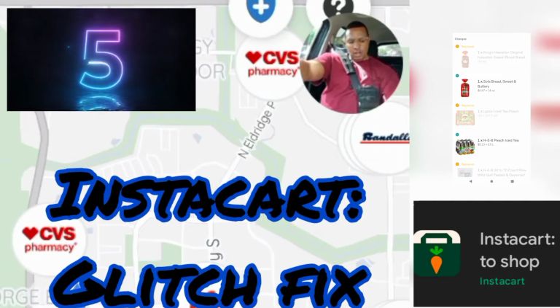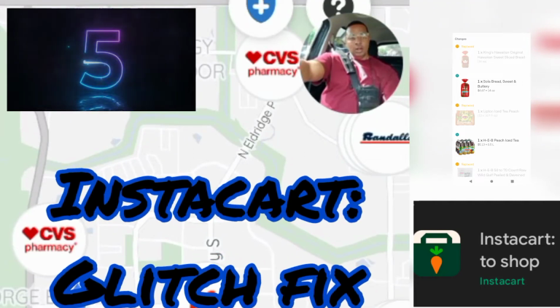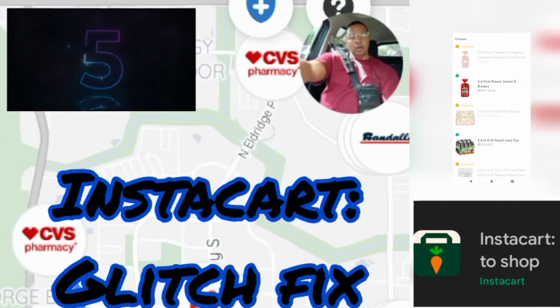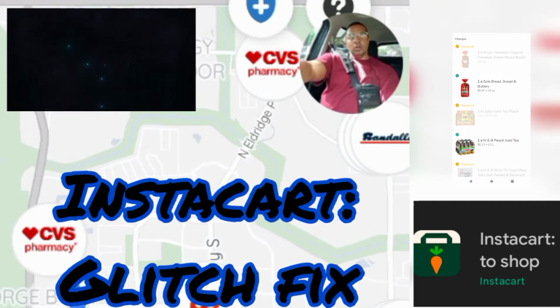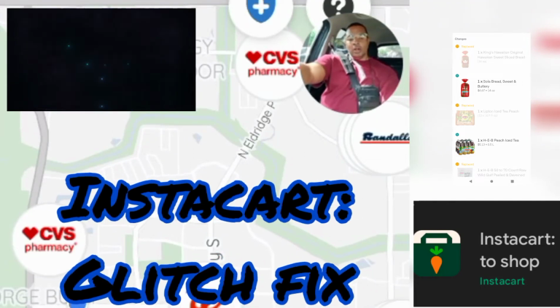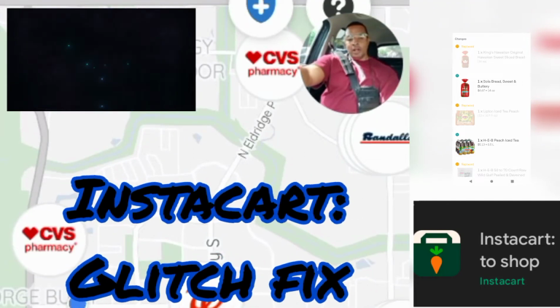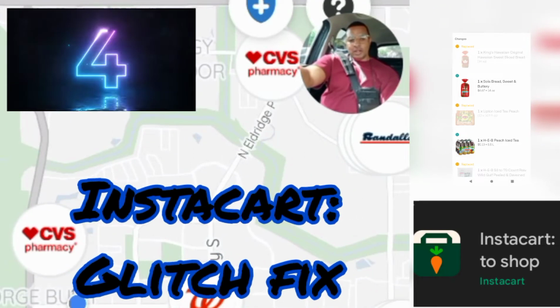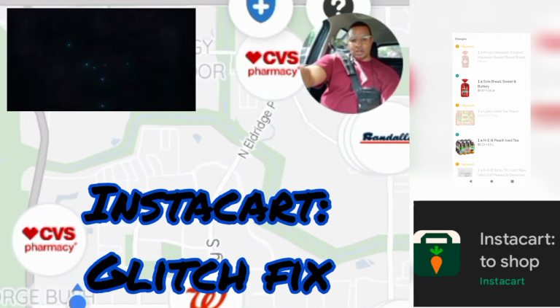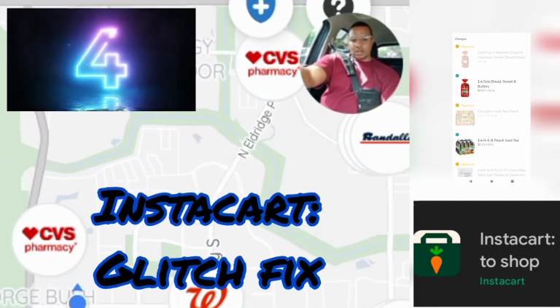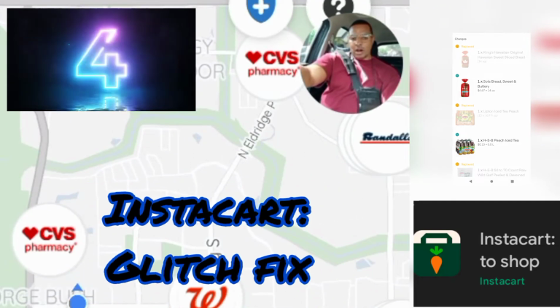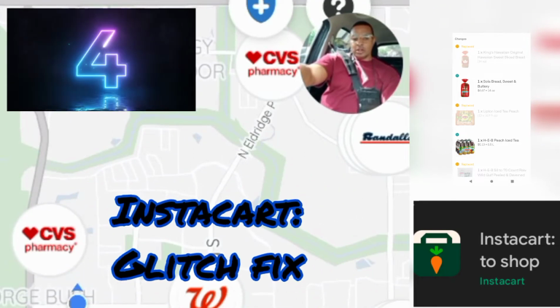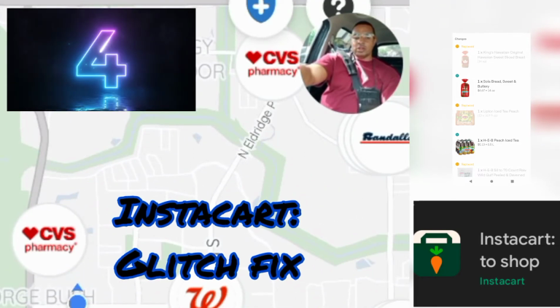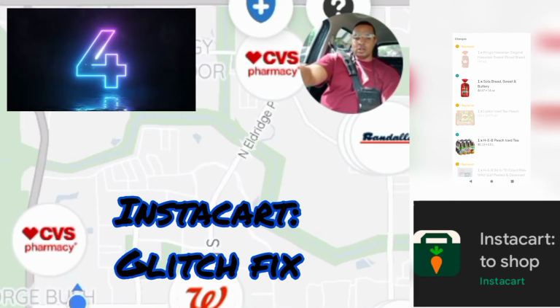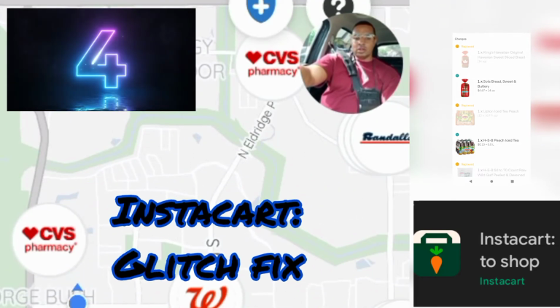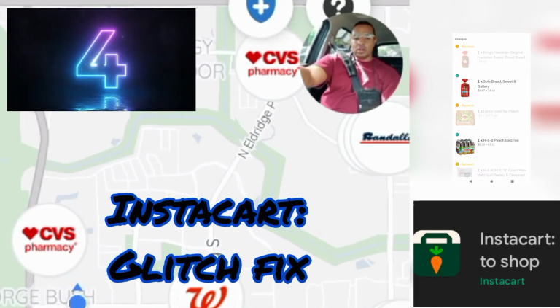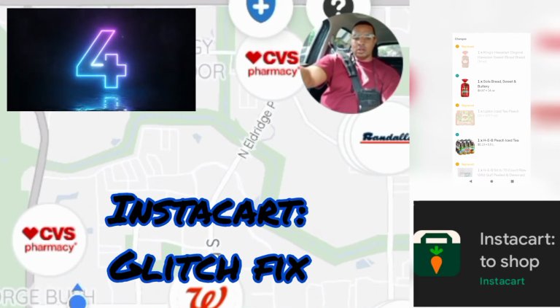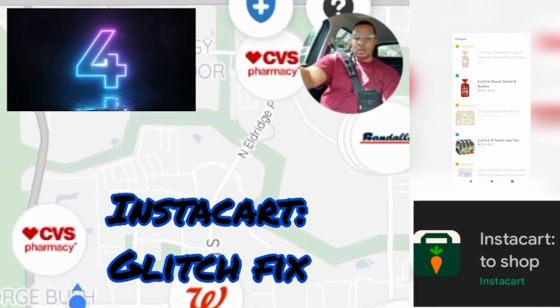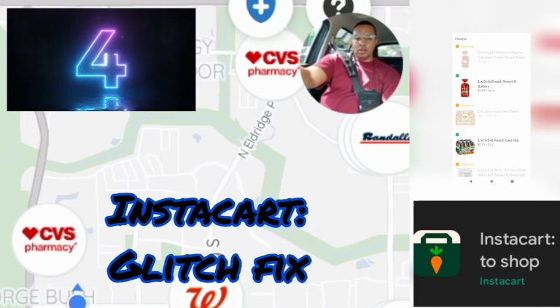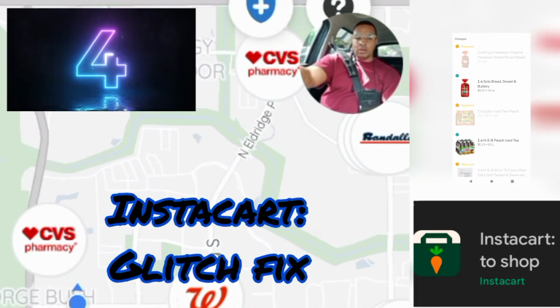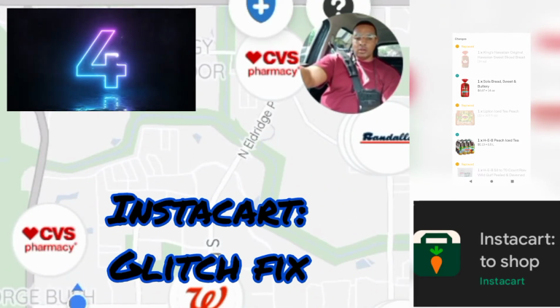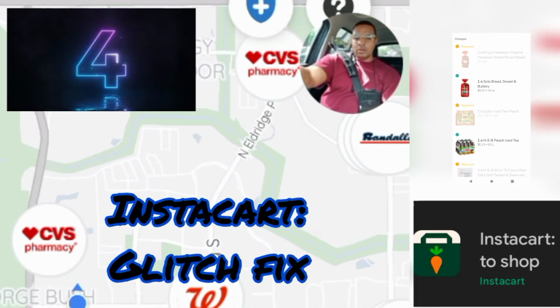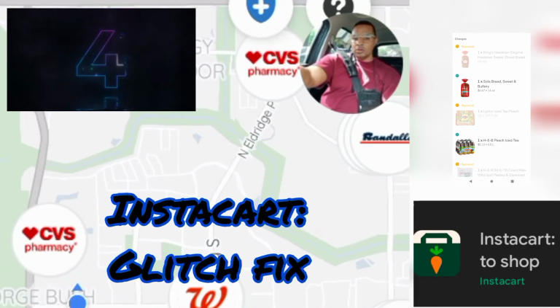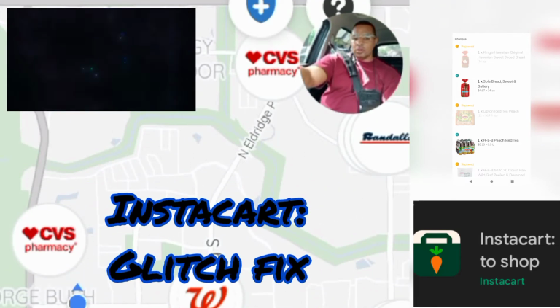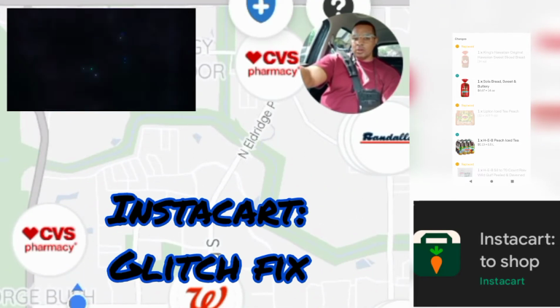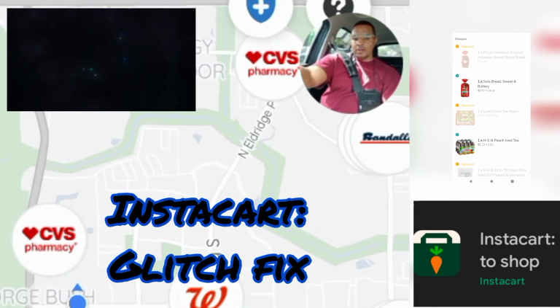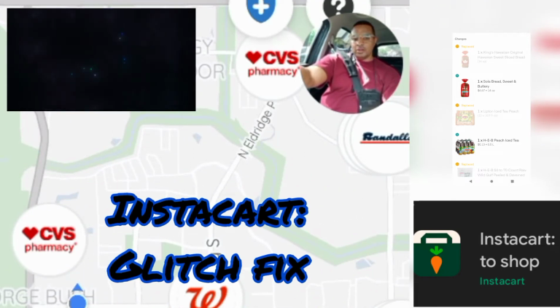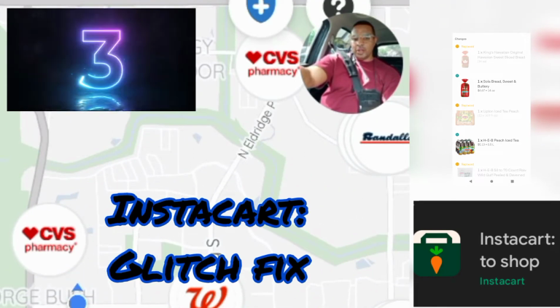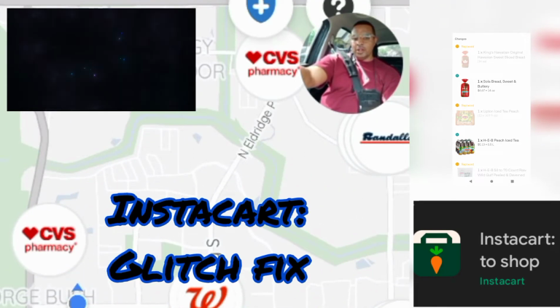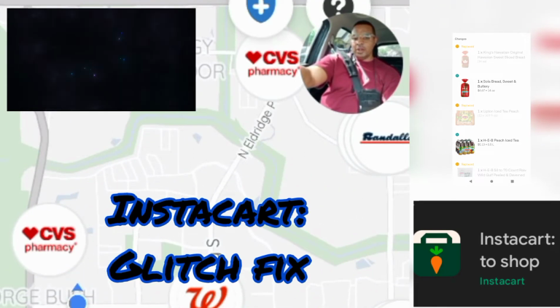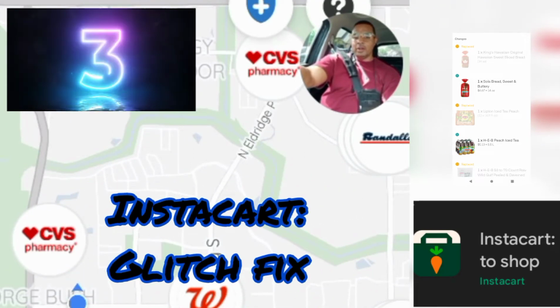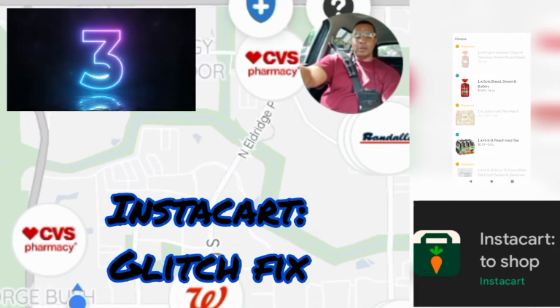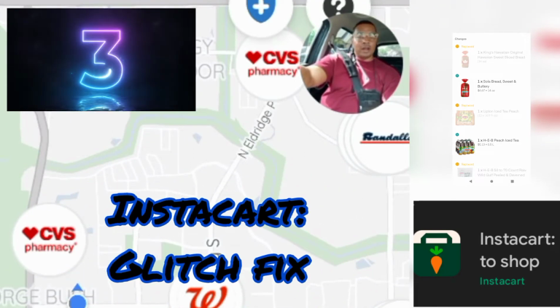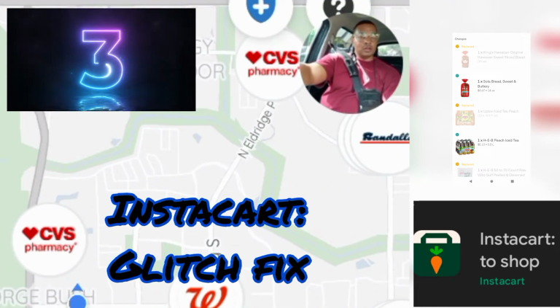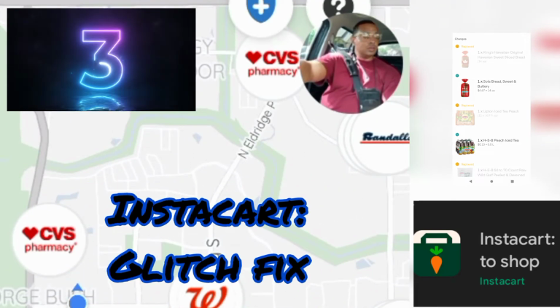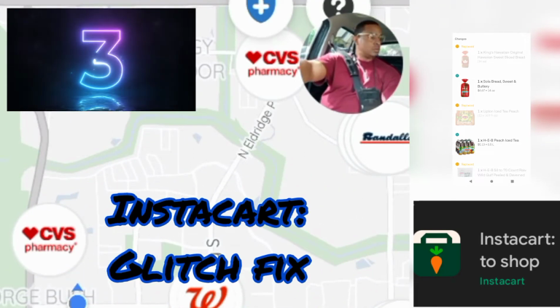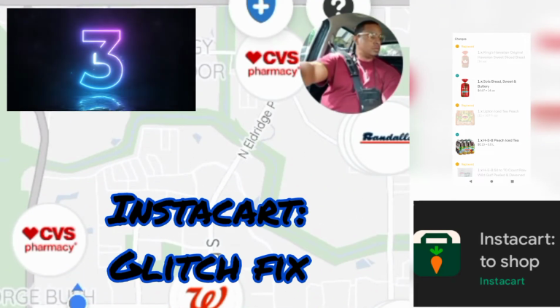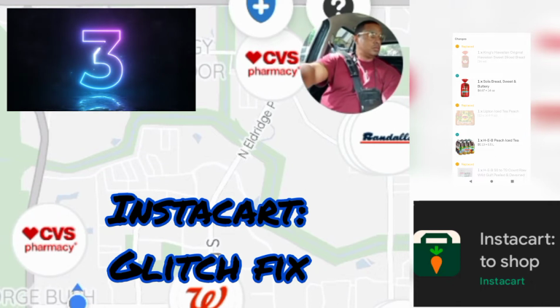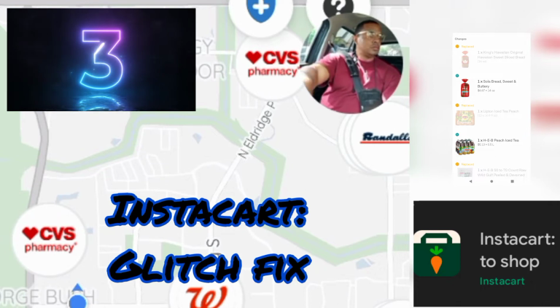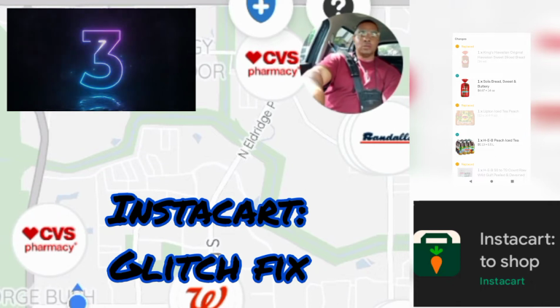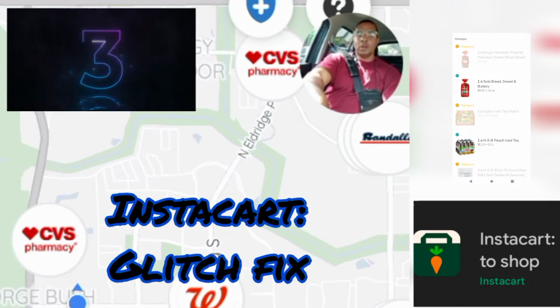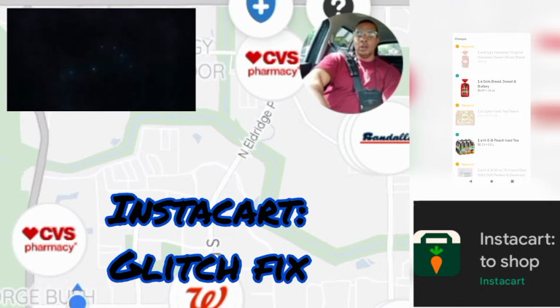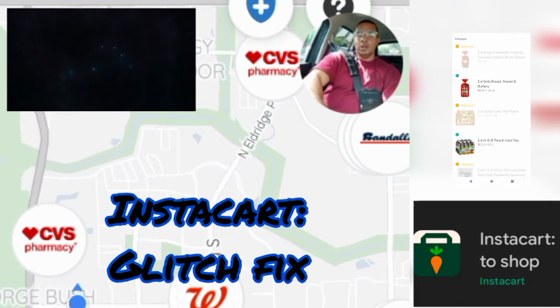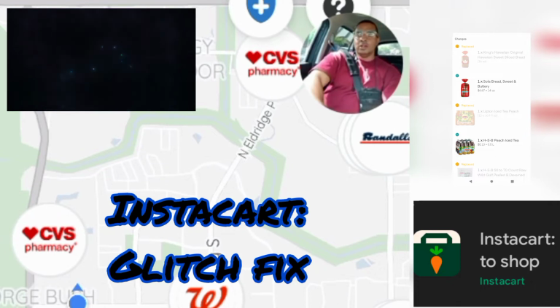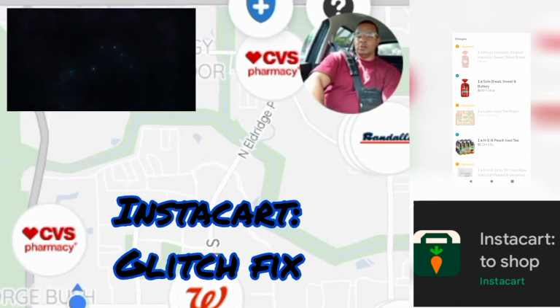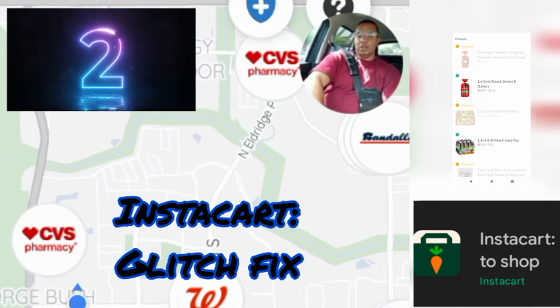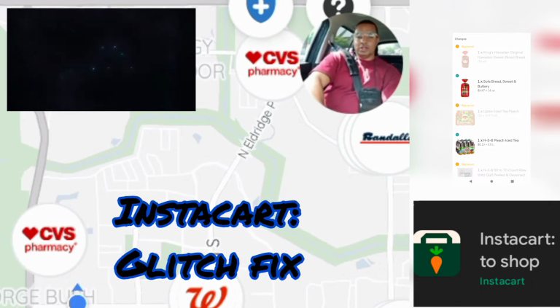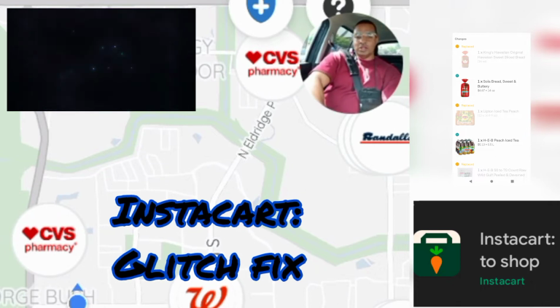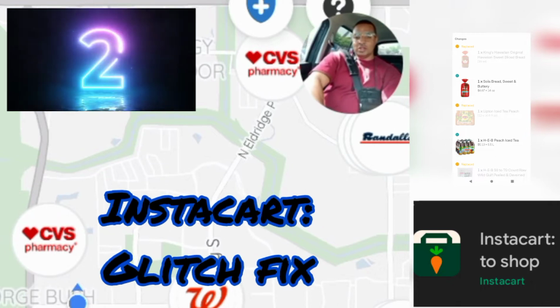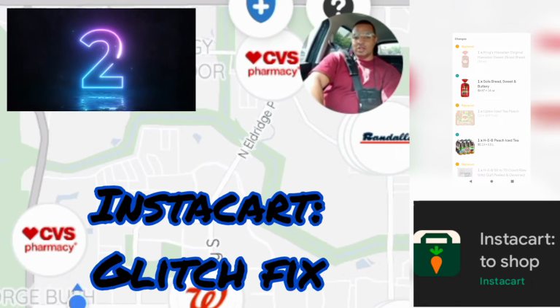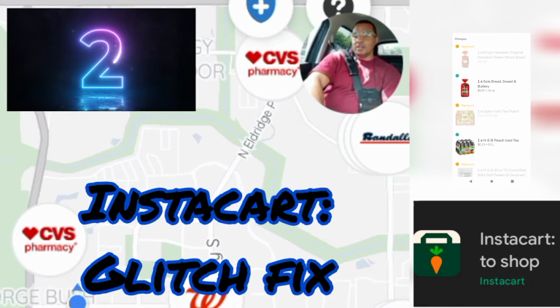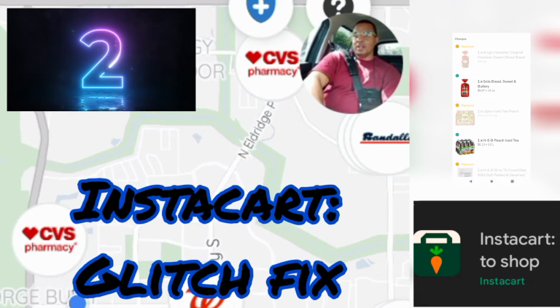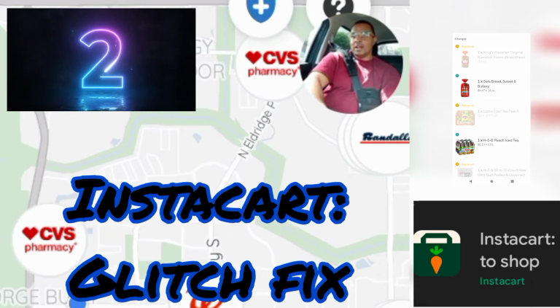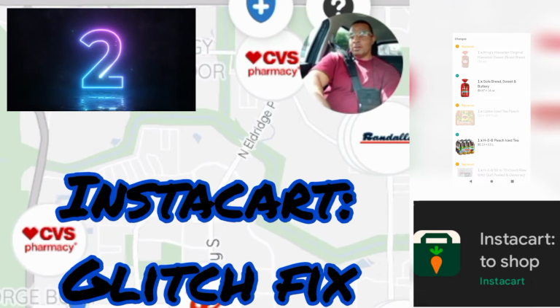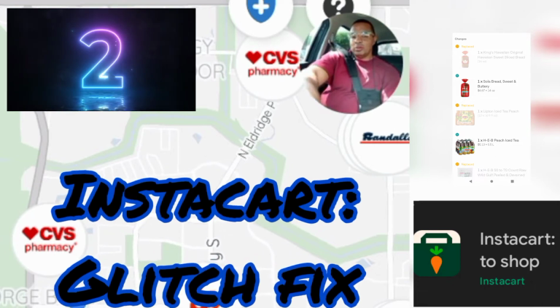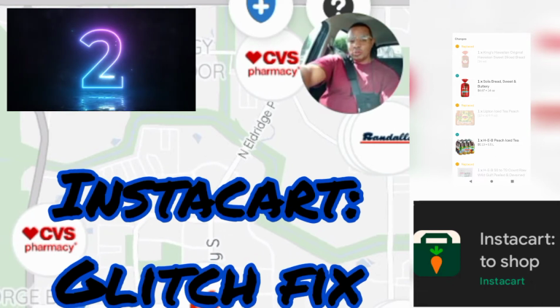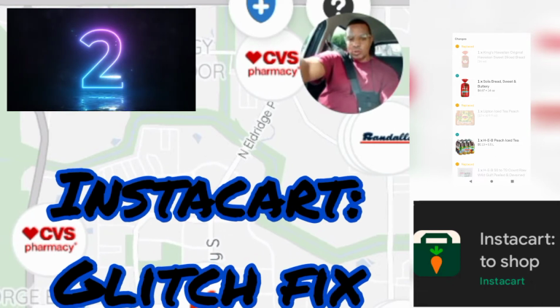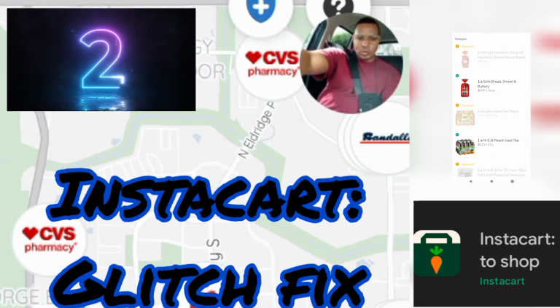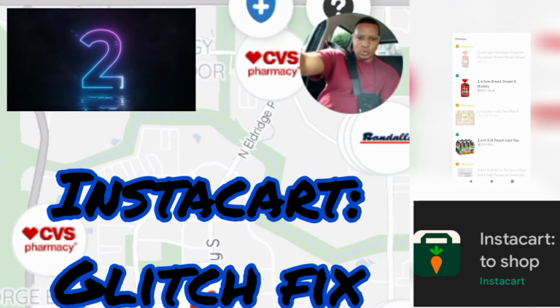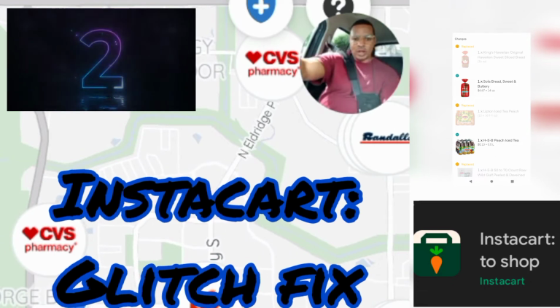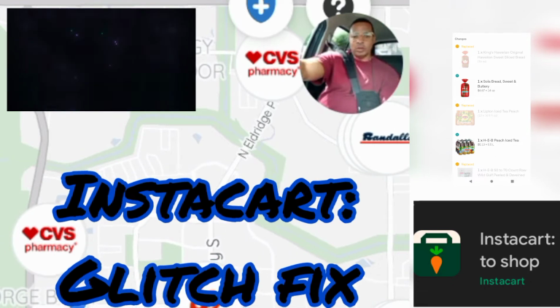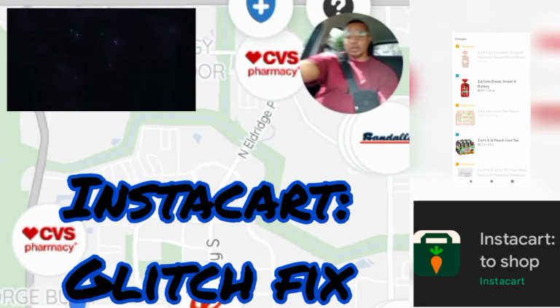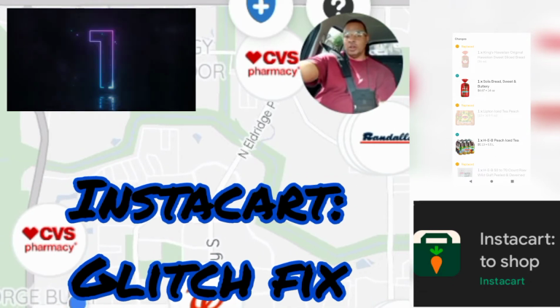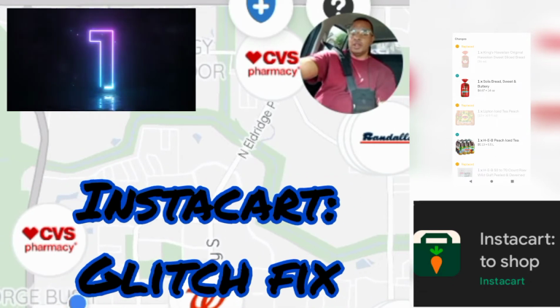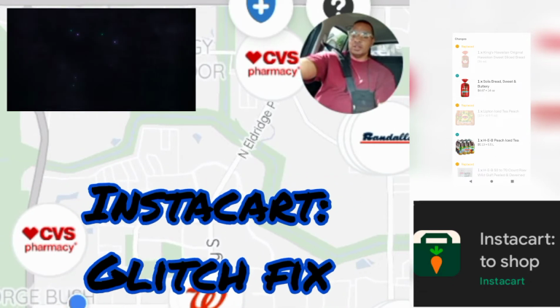What up Instacarters? We have a video here about some glitches that happen while you're working on Instacart.